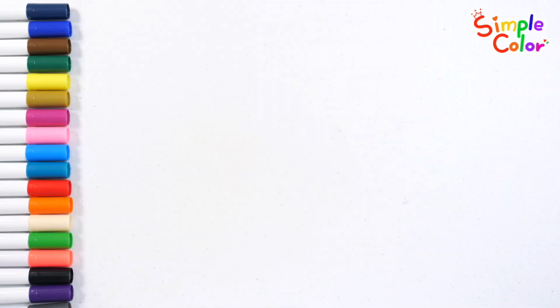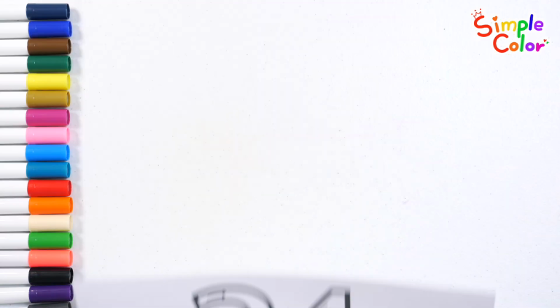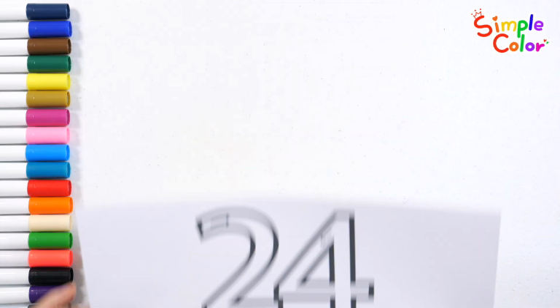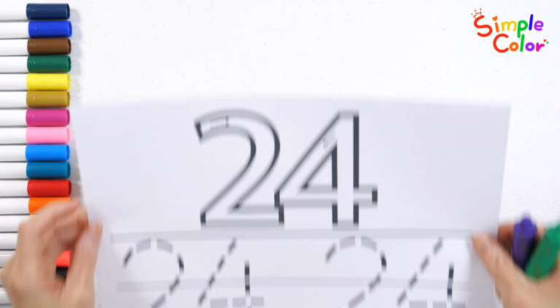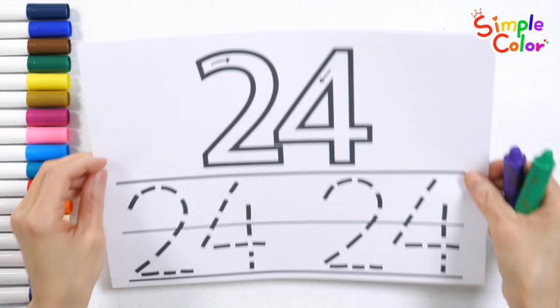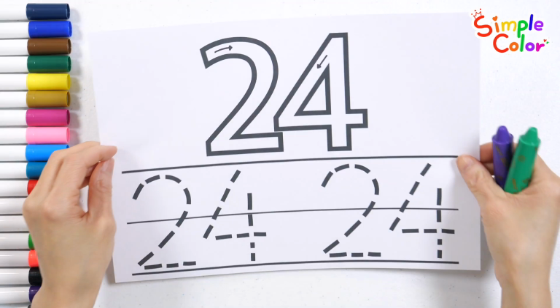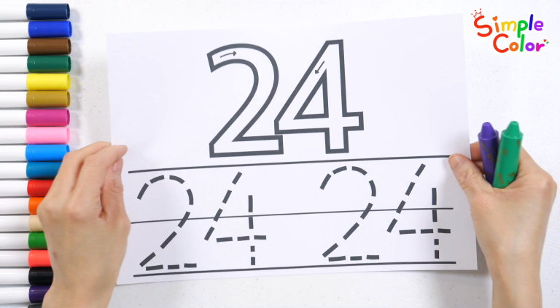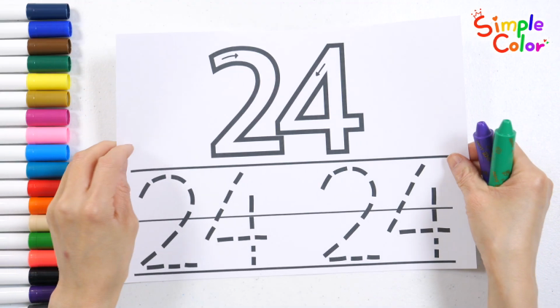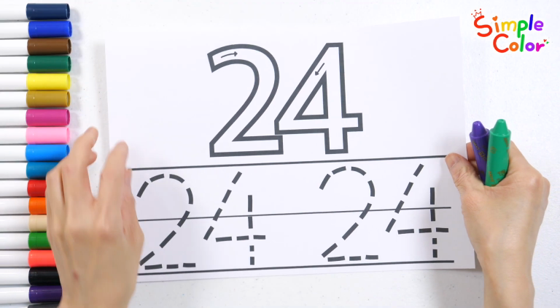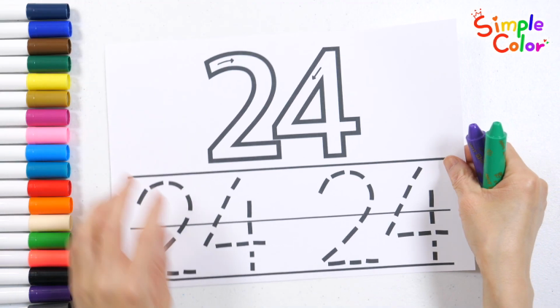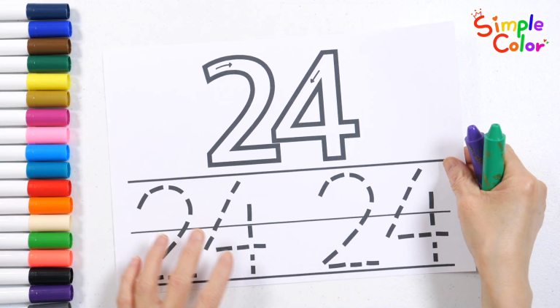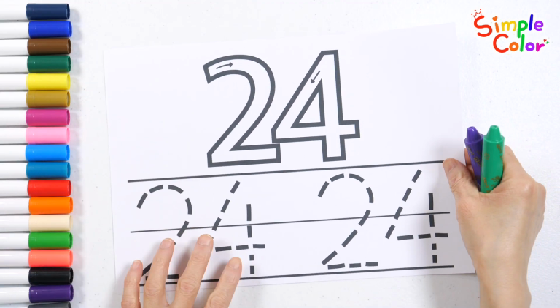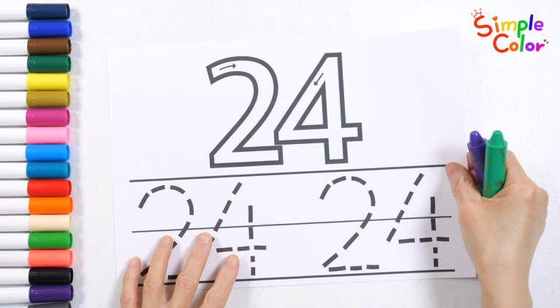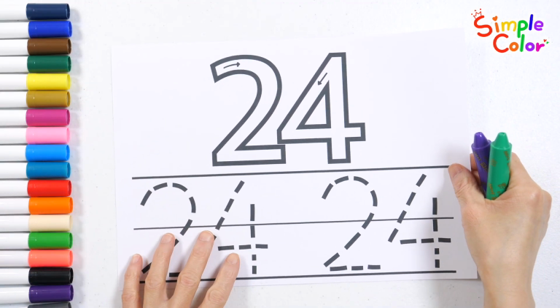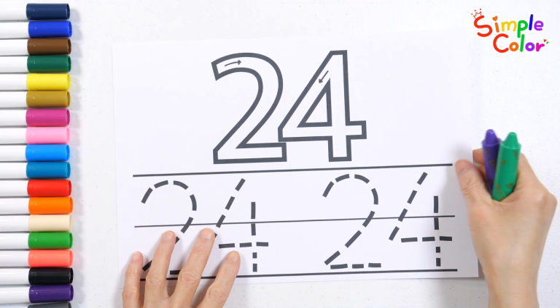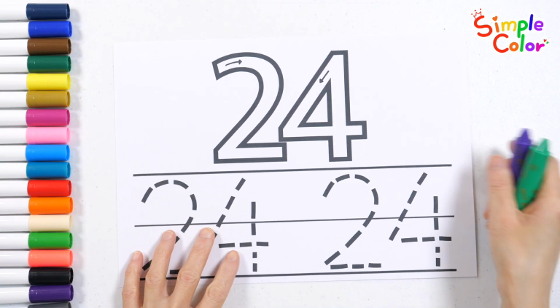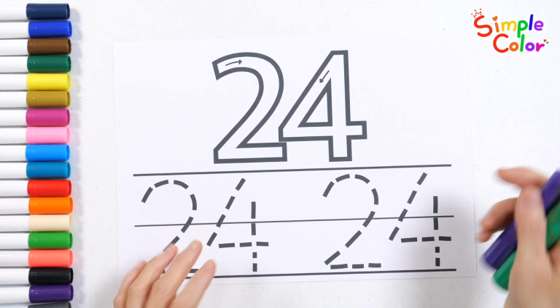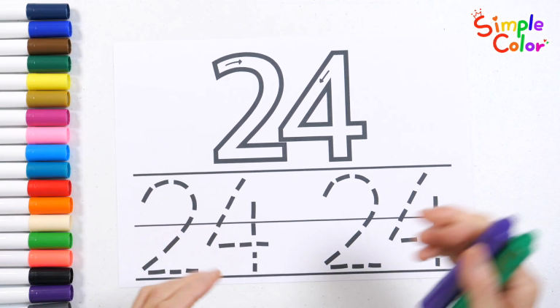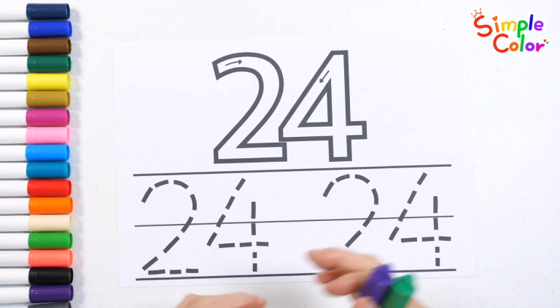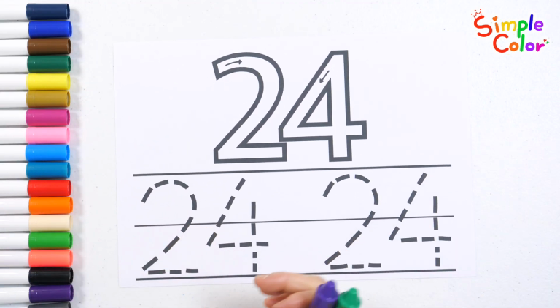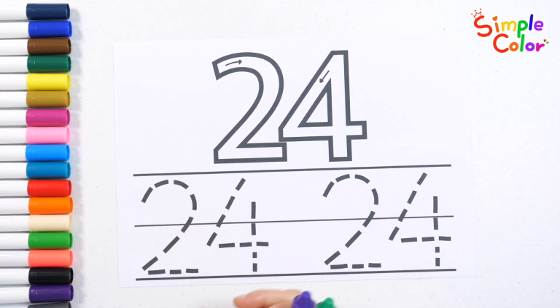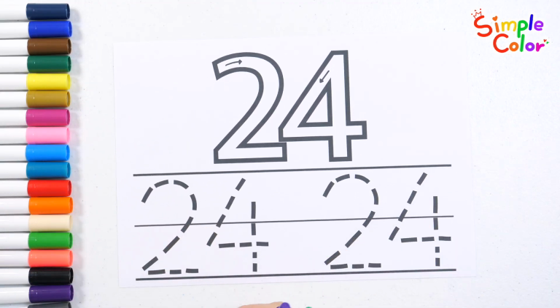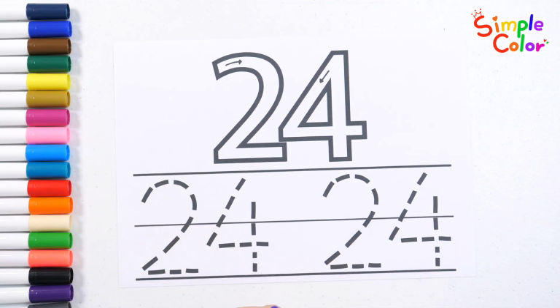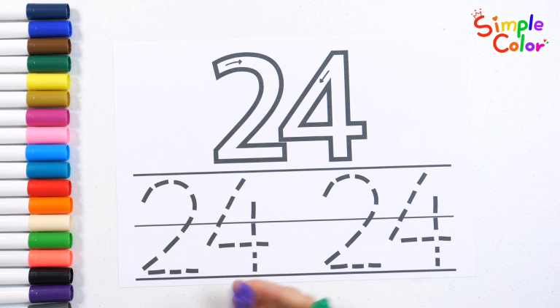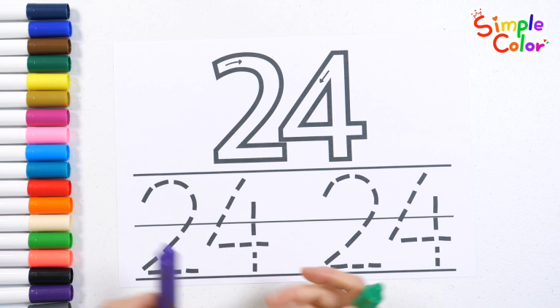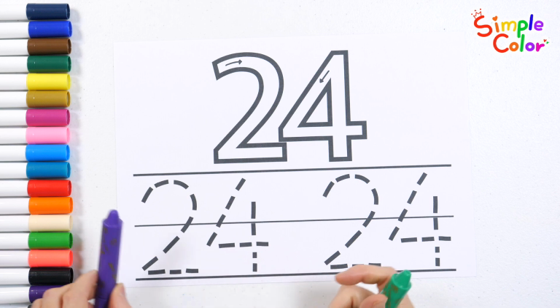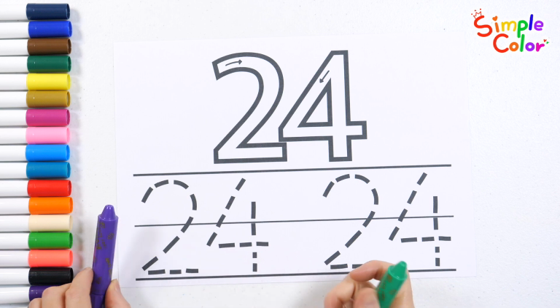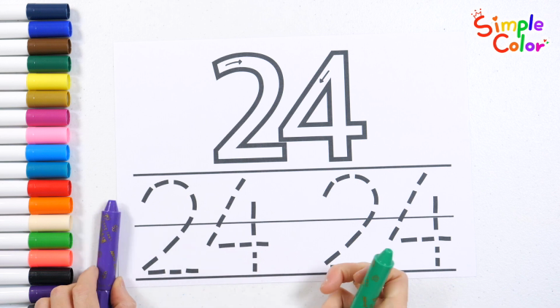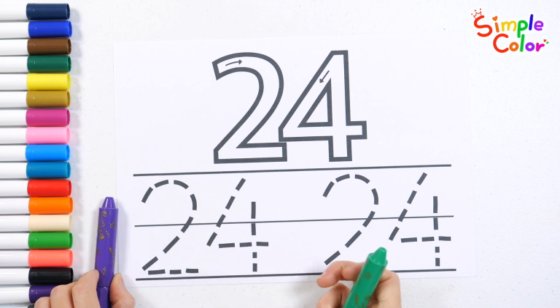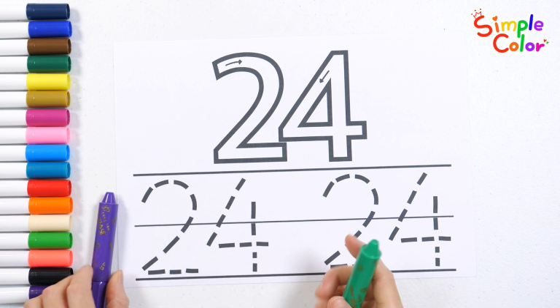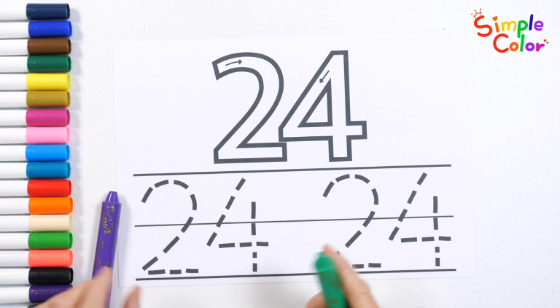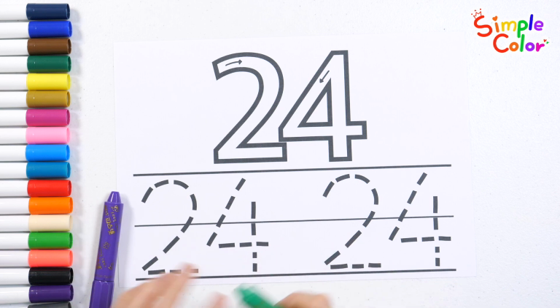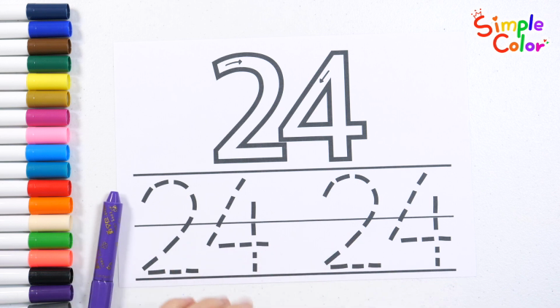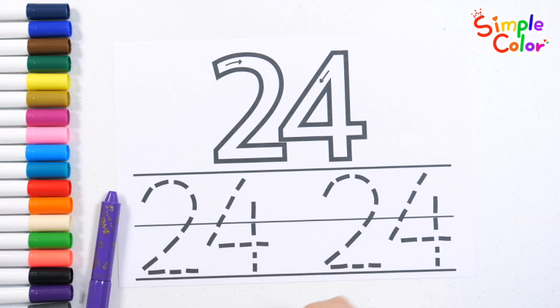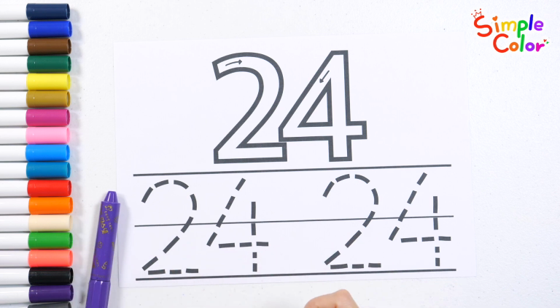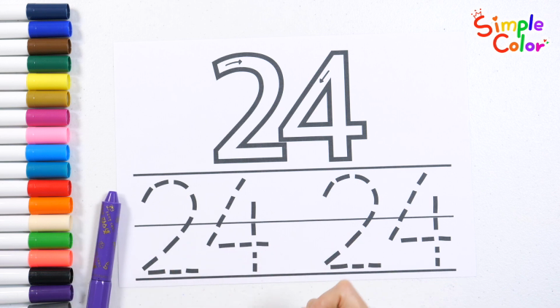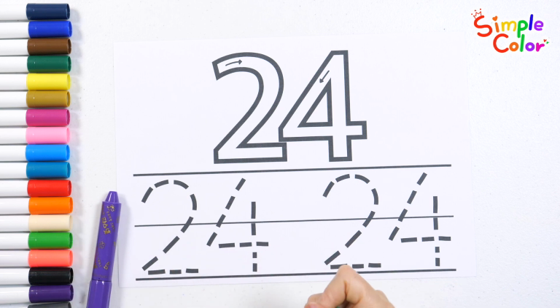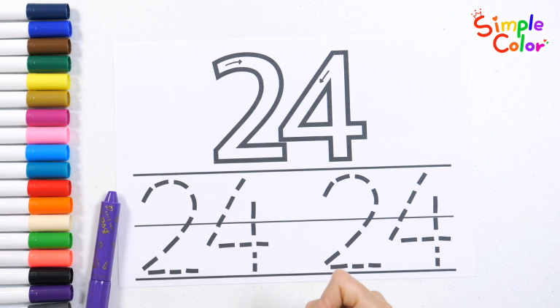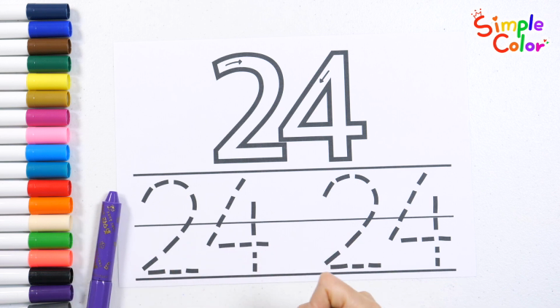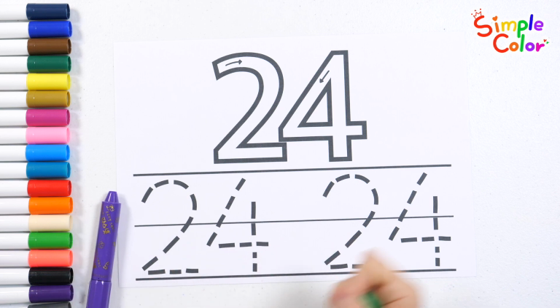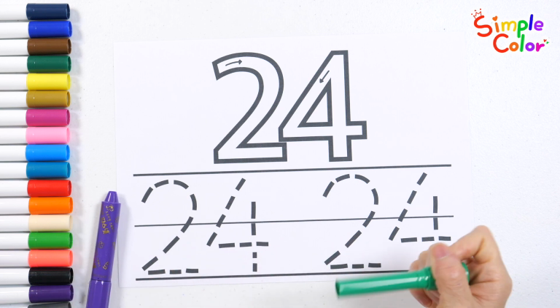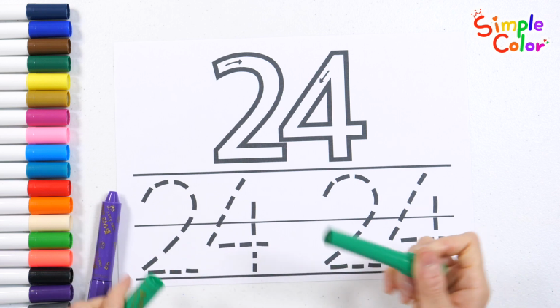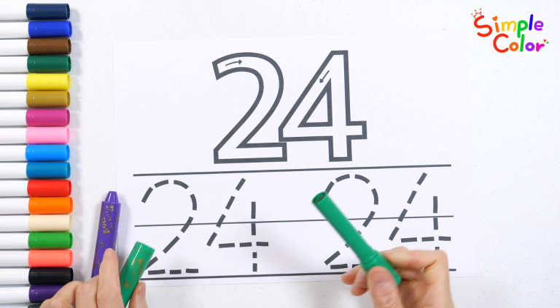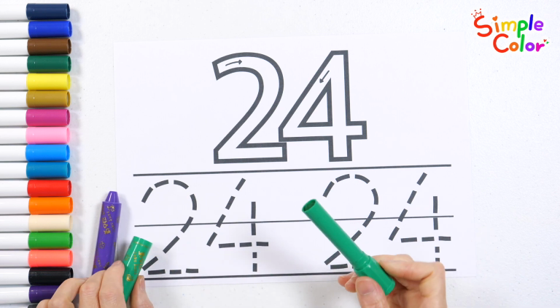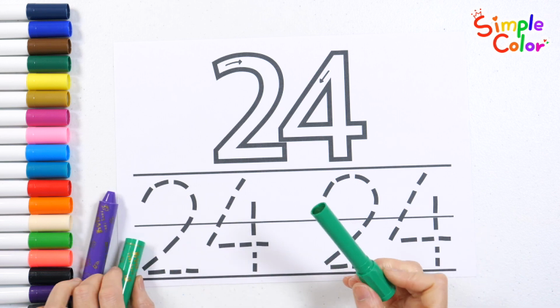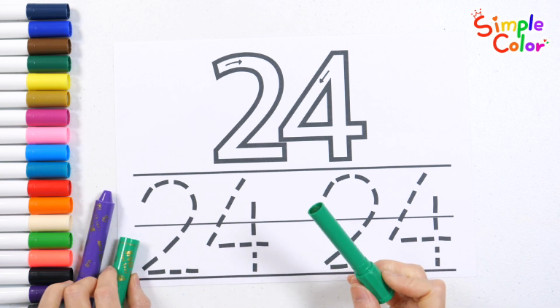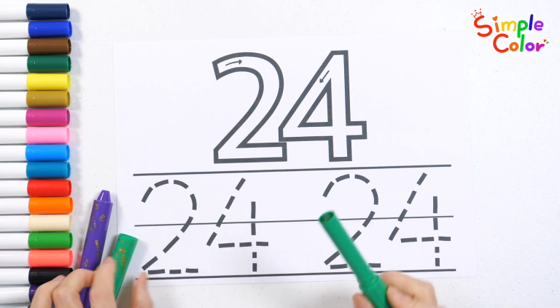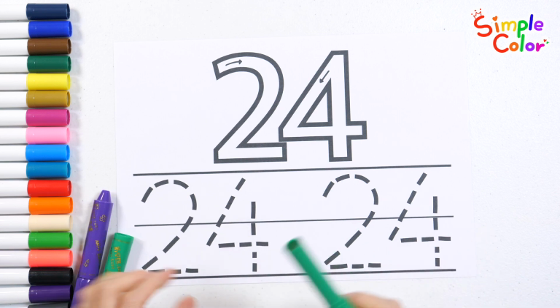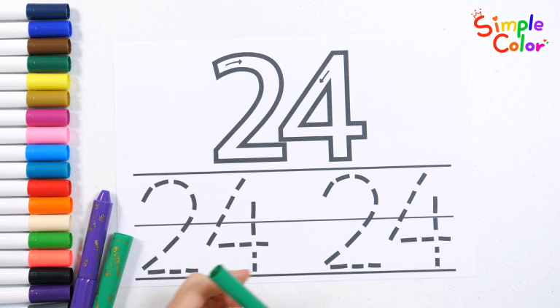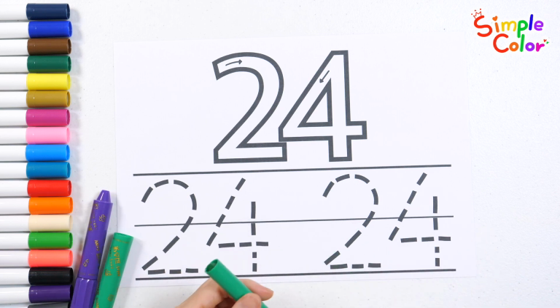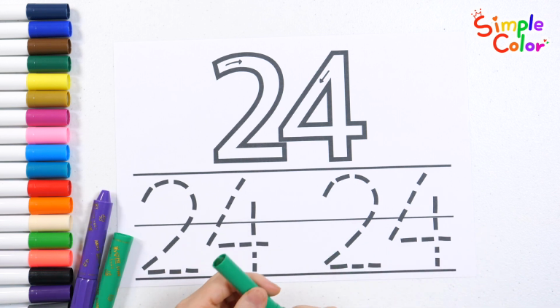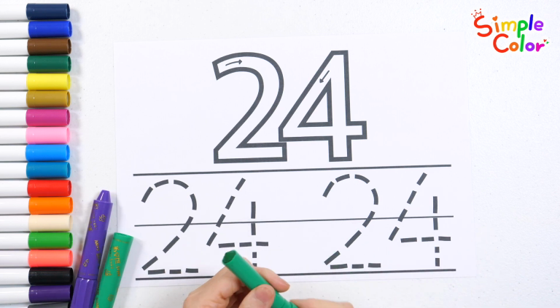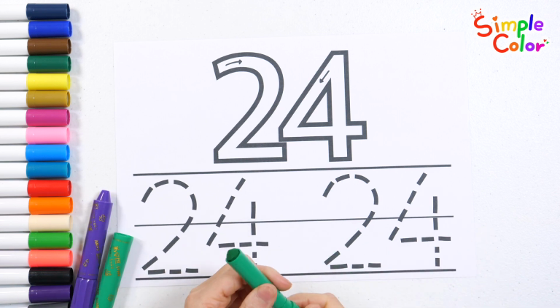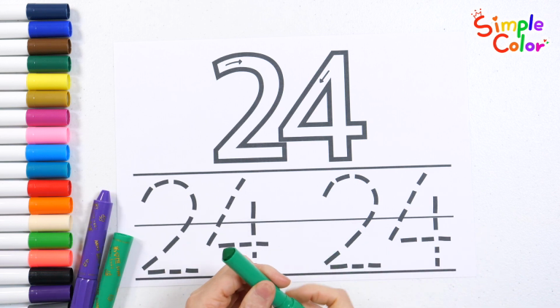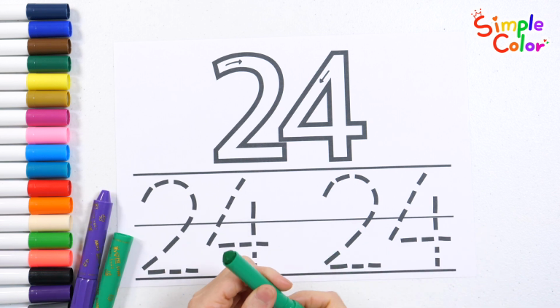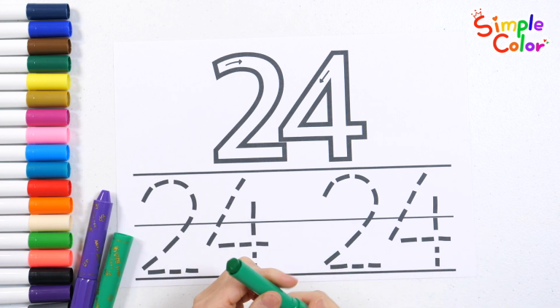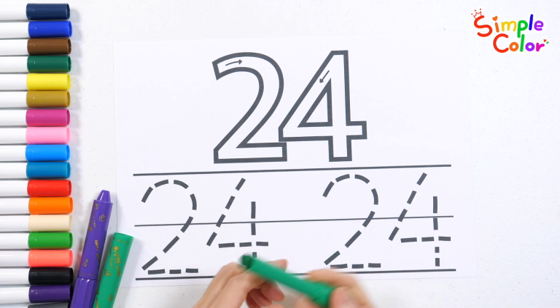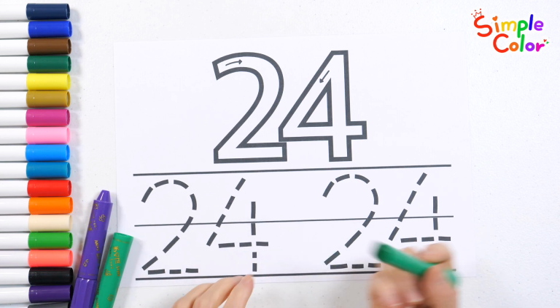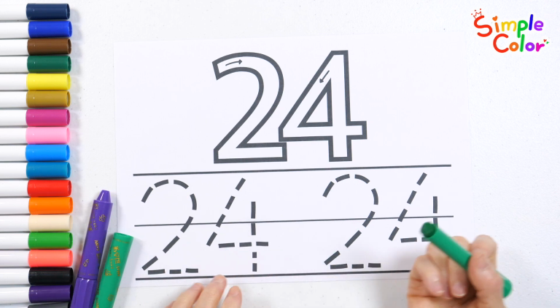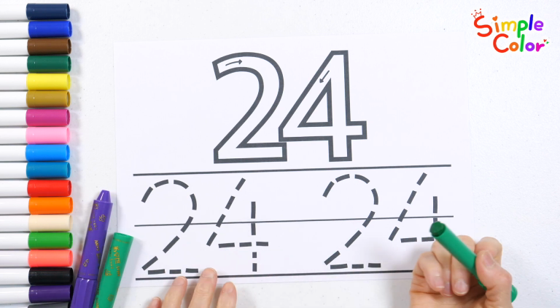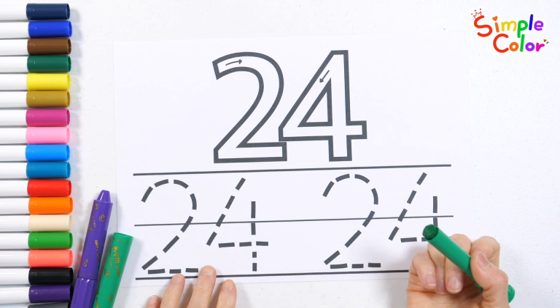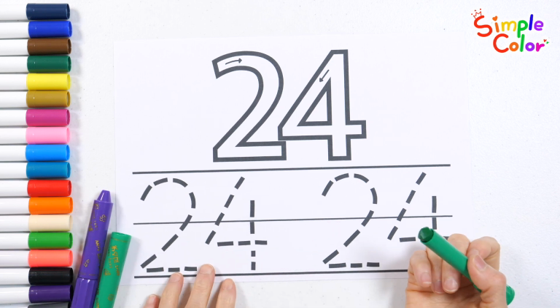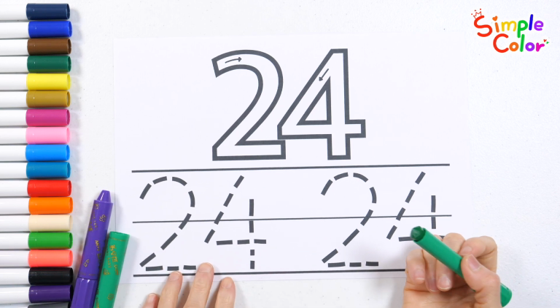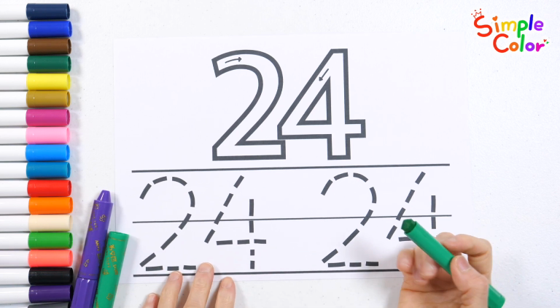Let's practice writing the number 24. Let's write the numbers following the arrow.